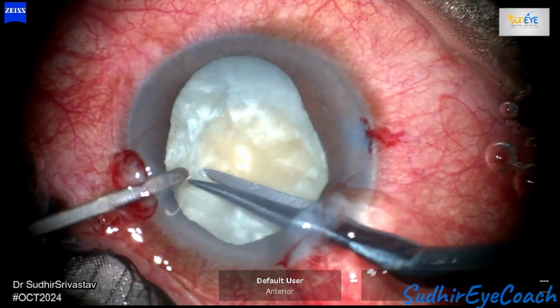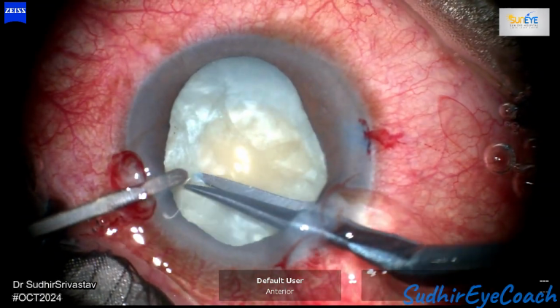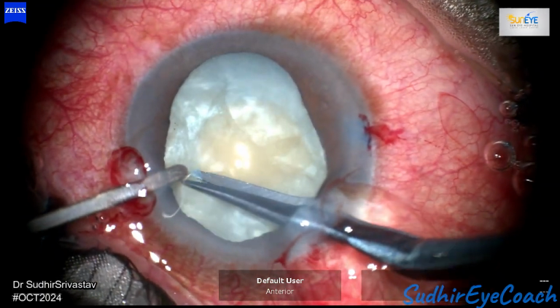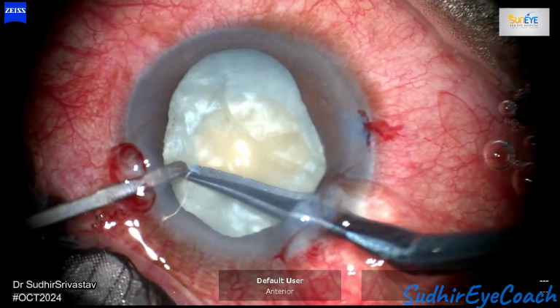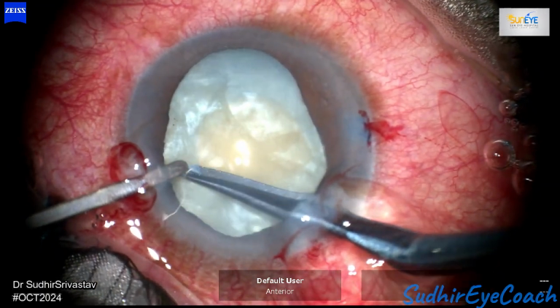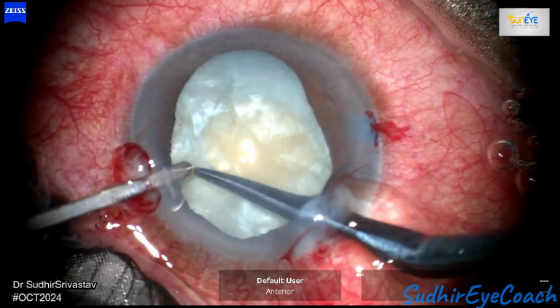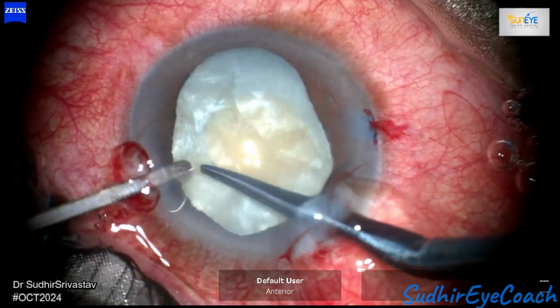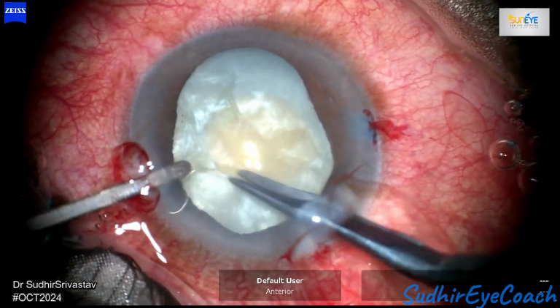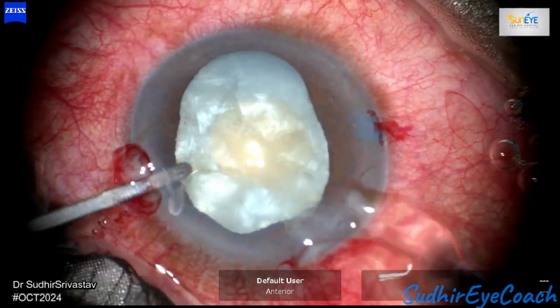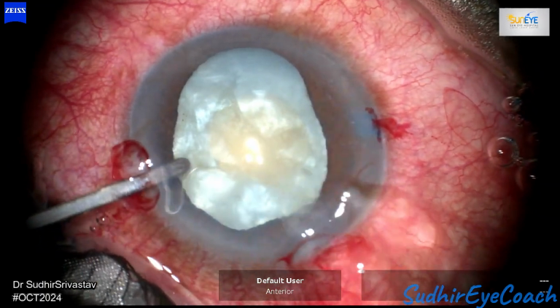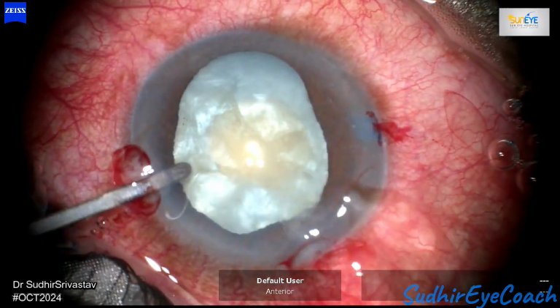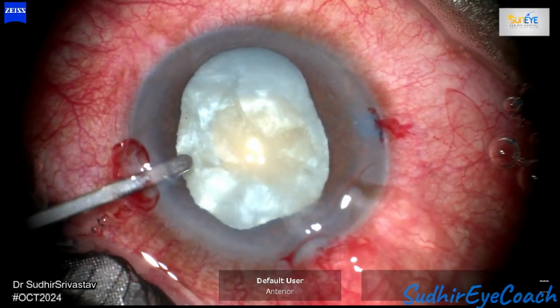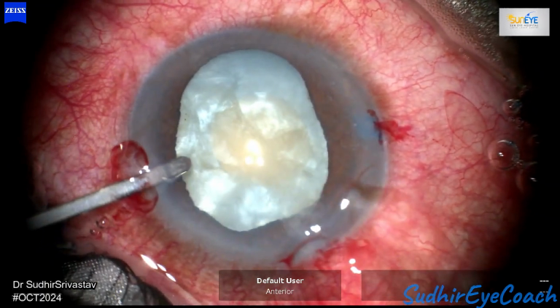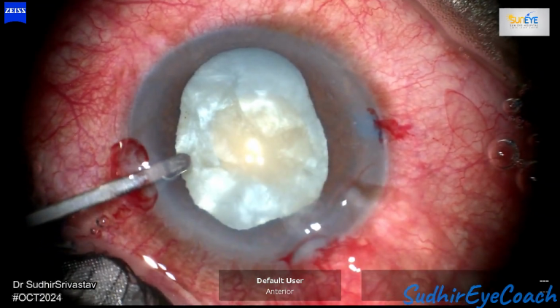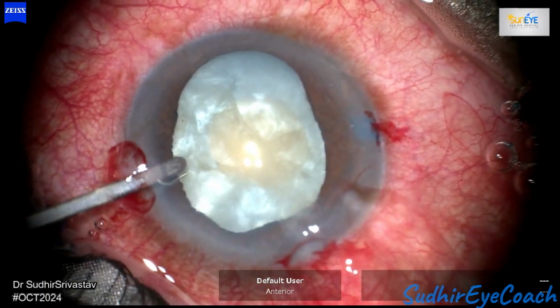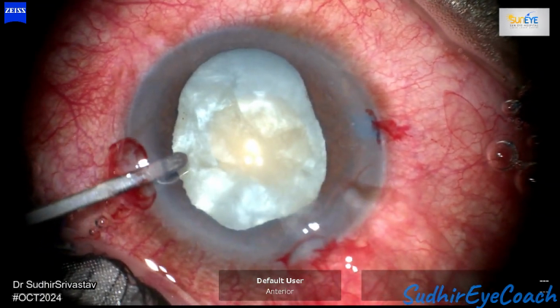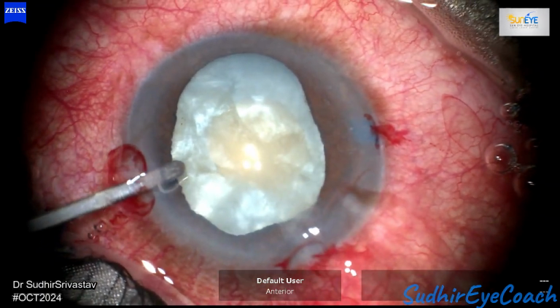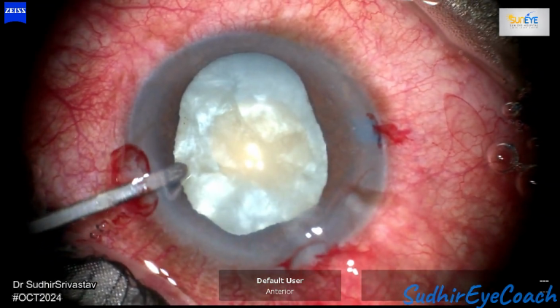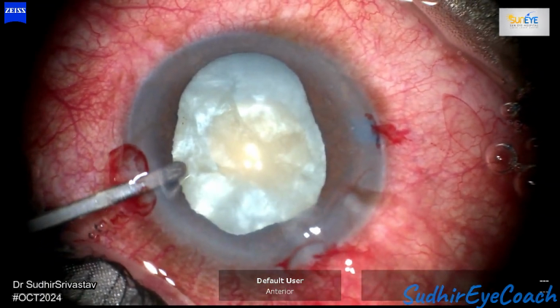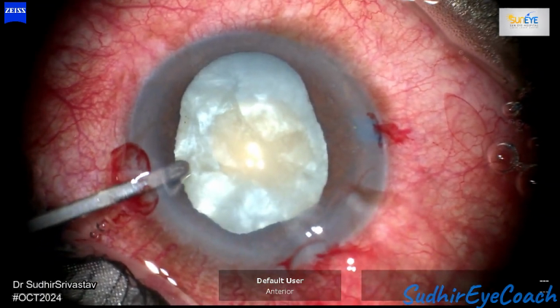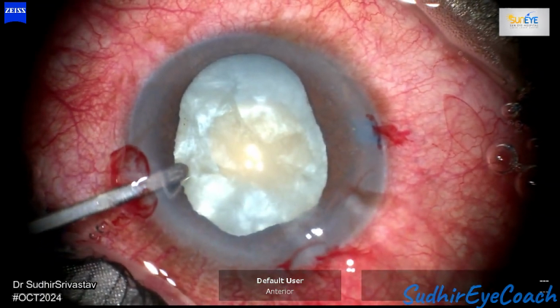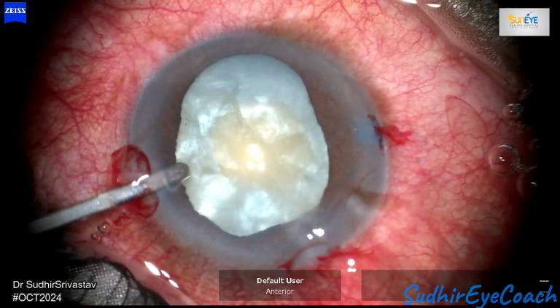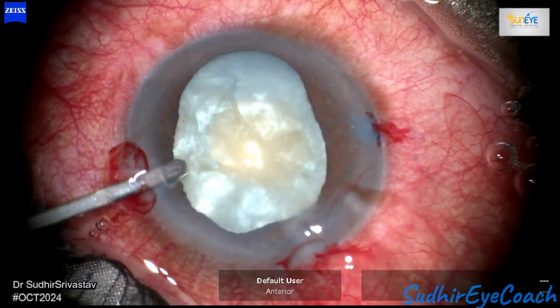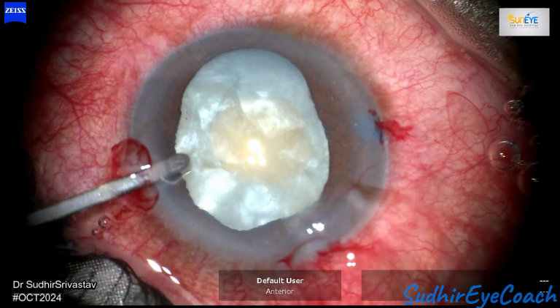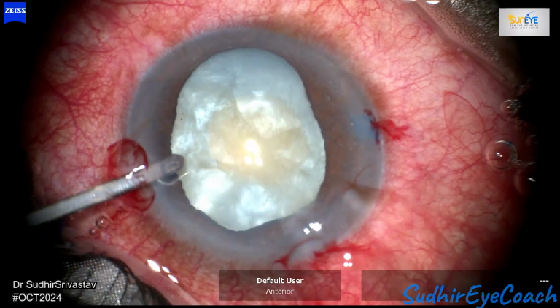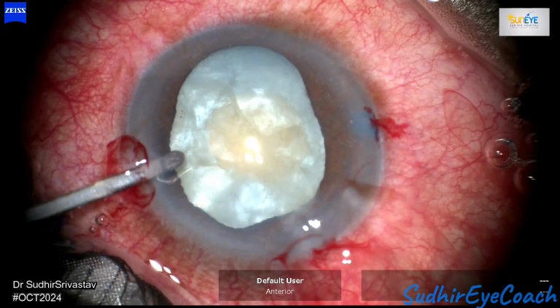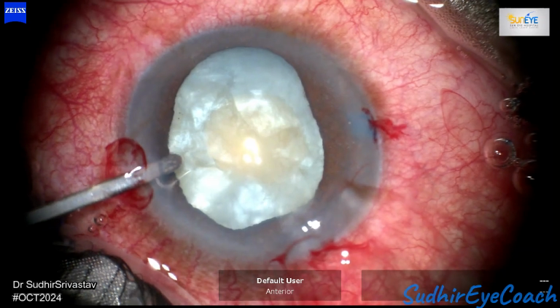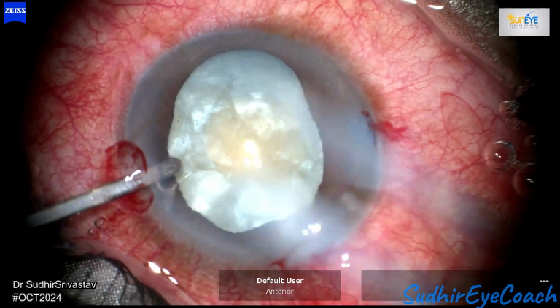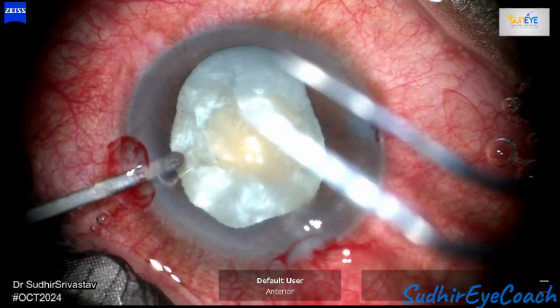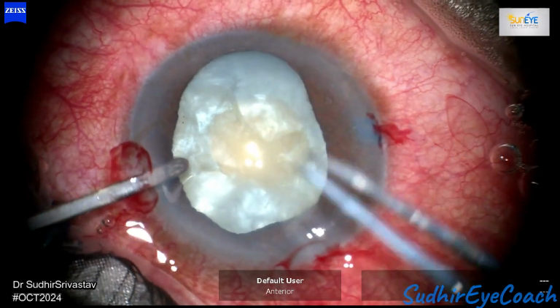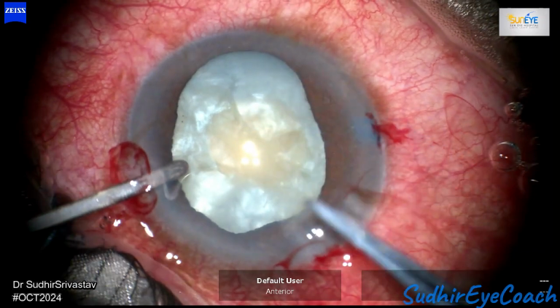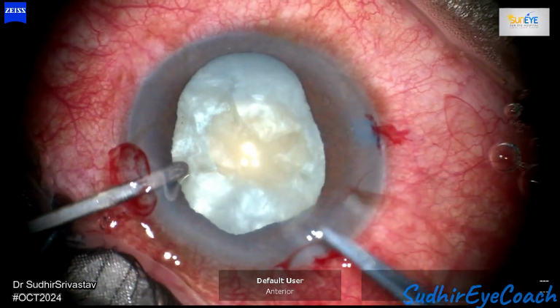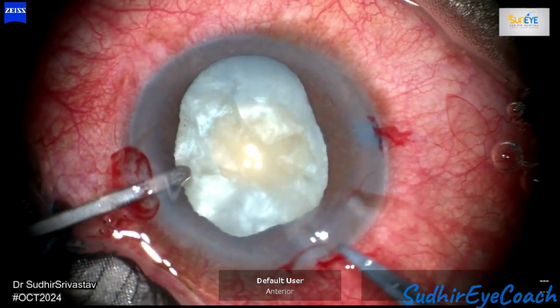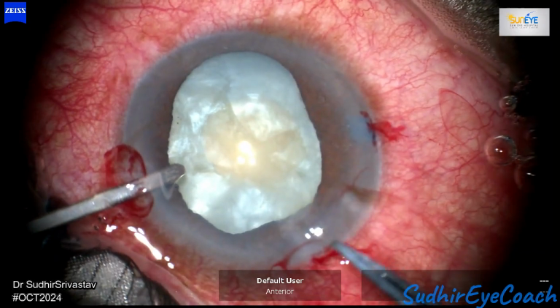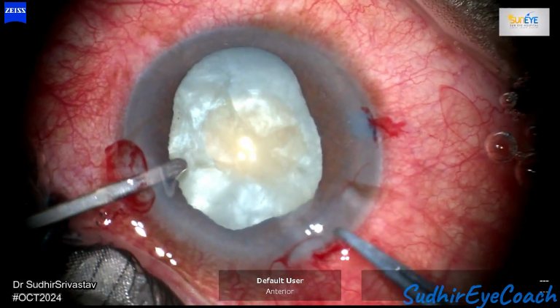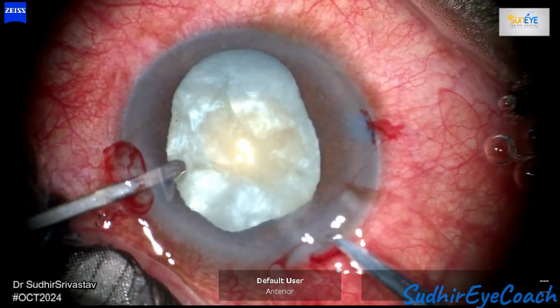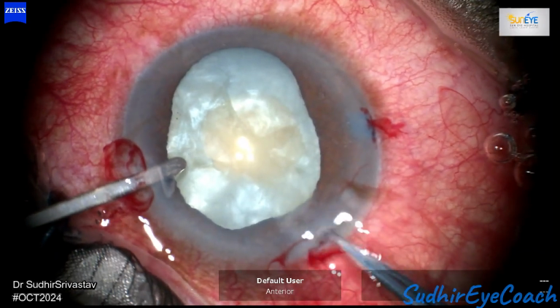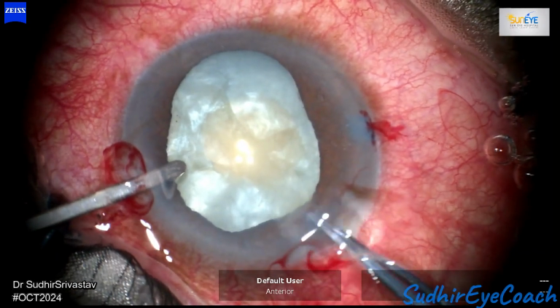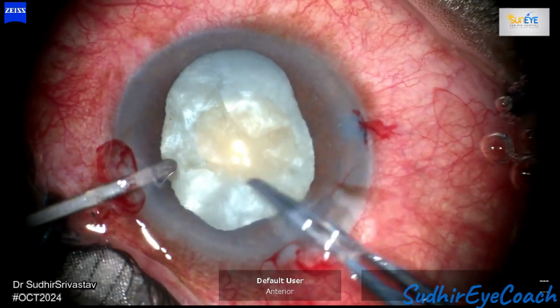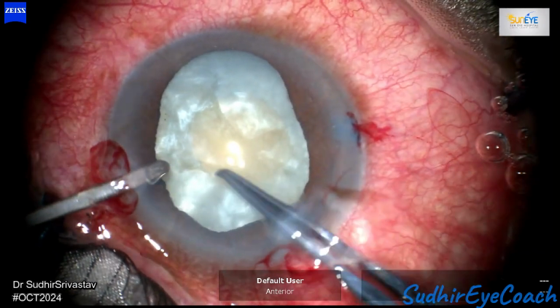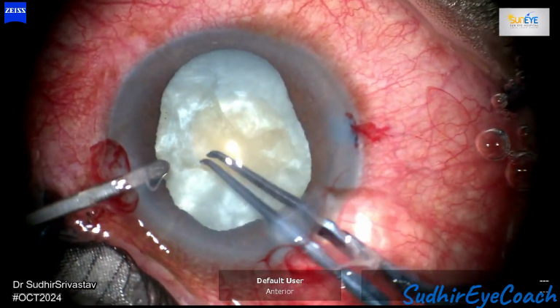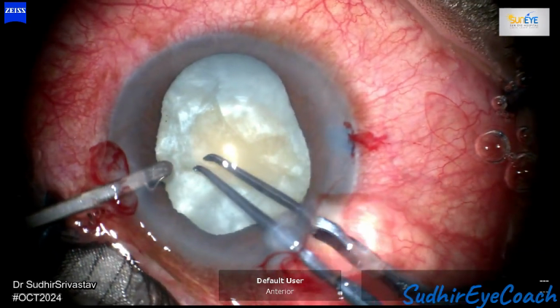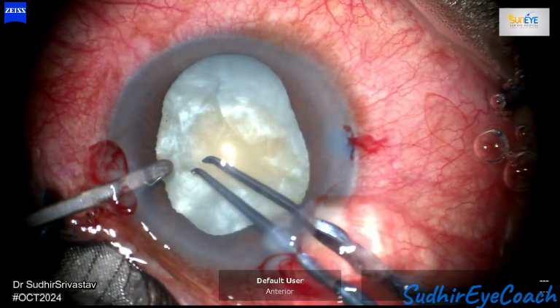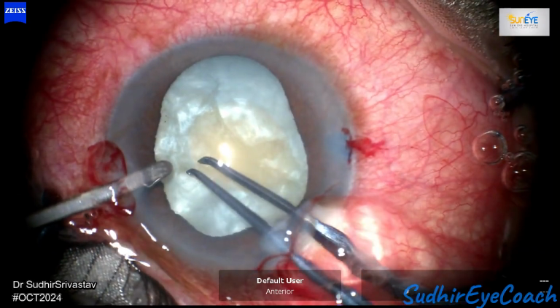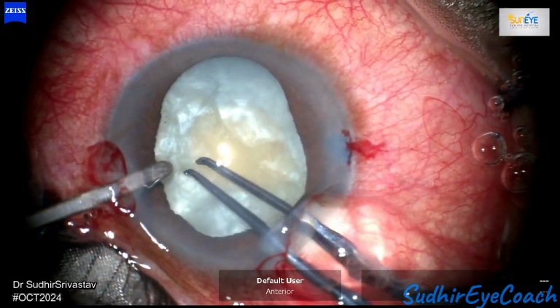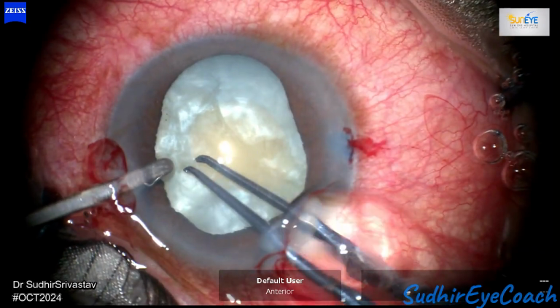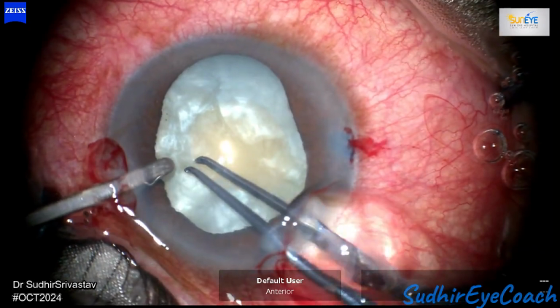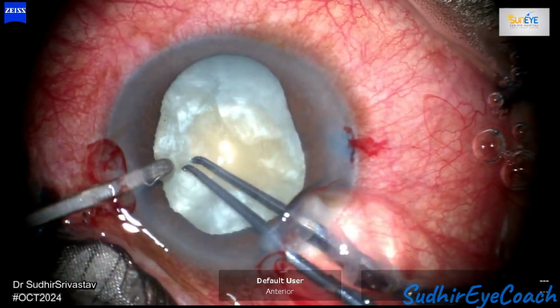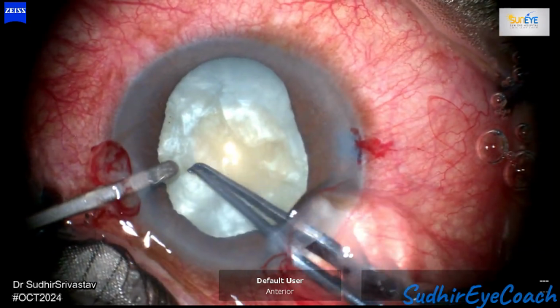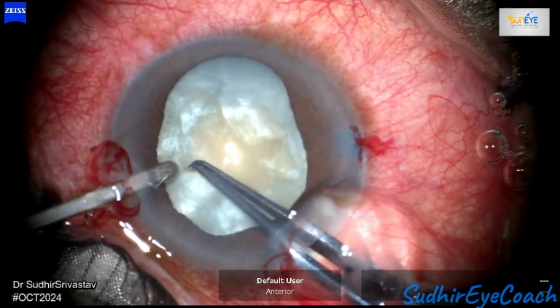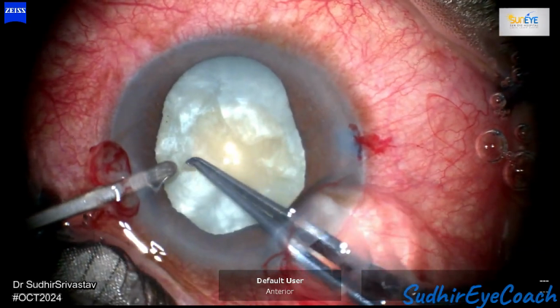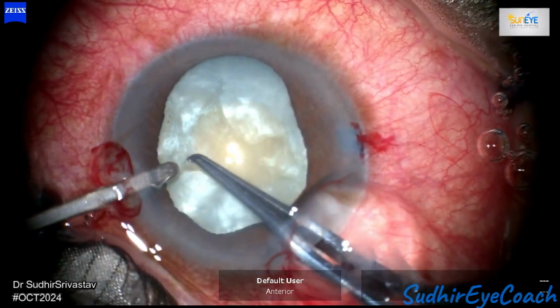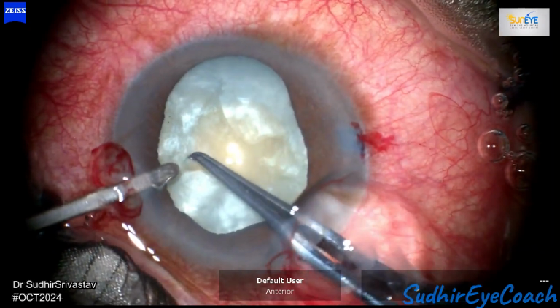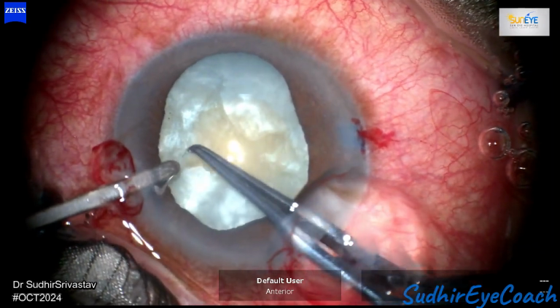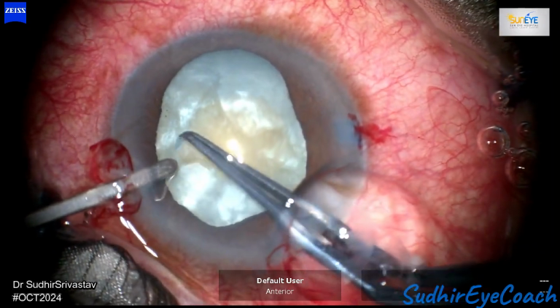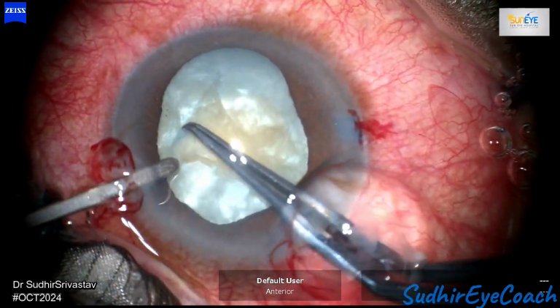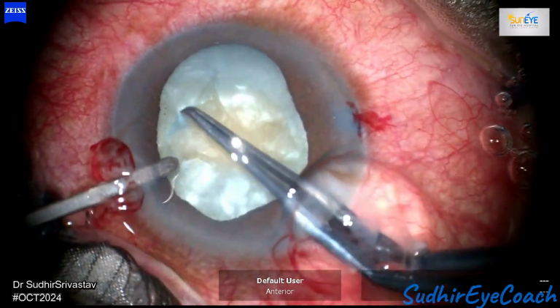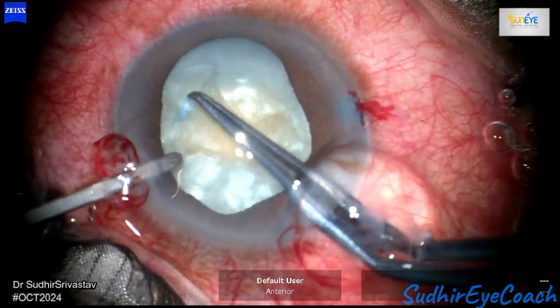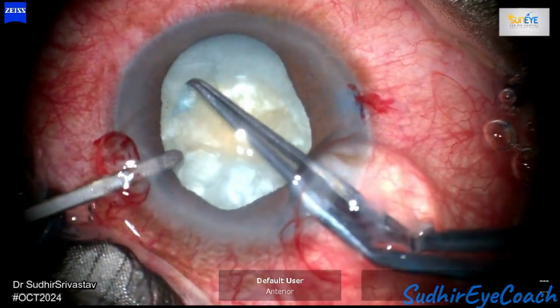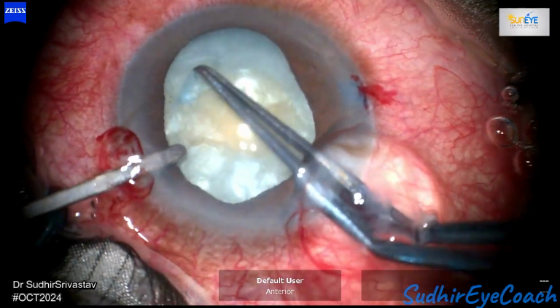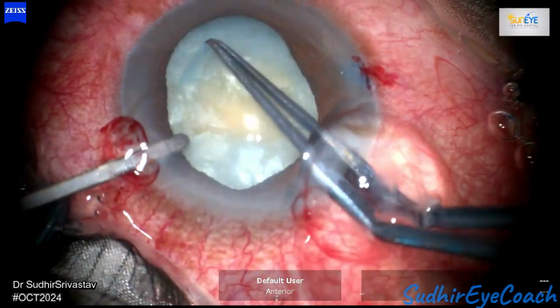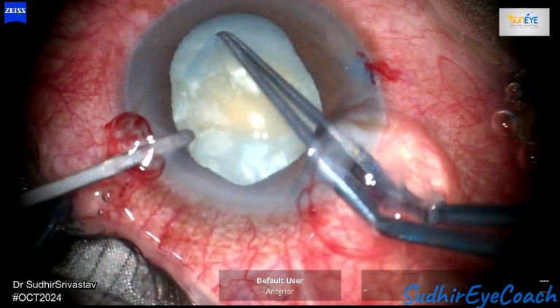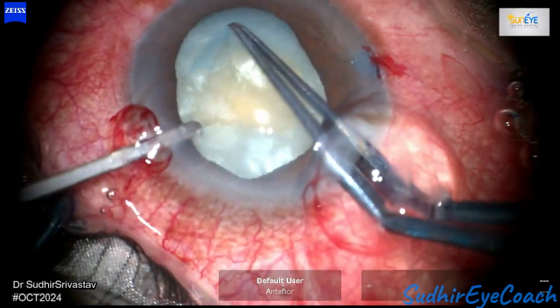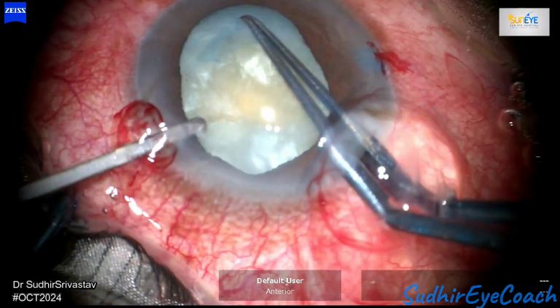Because of the phacomorphic attack, the iris tissue also becomes very fragile and flimsy, which can complicate the surgical procedure.